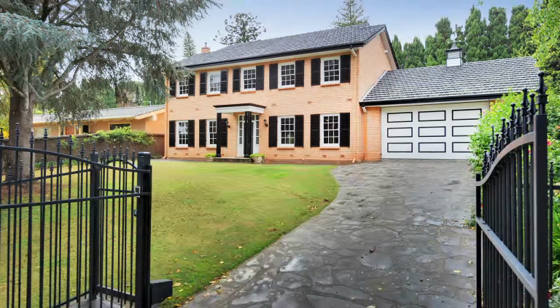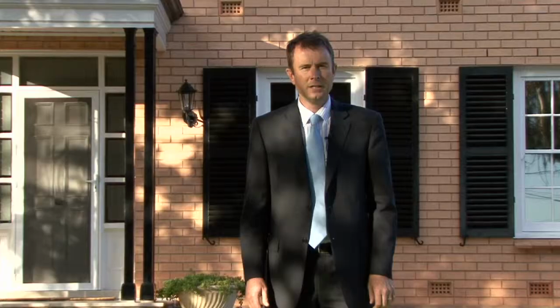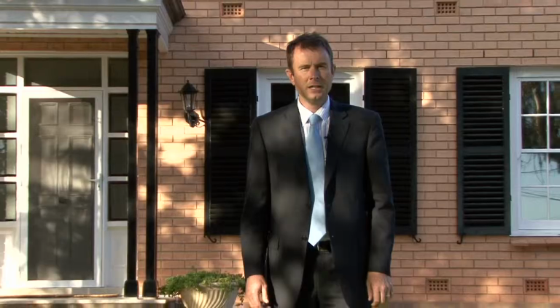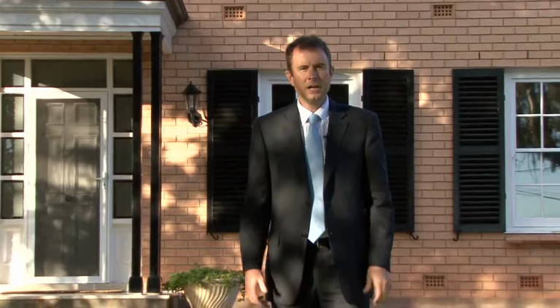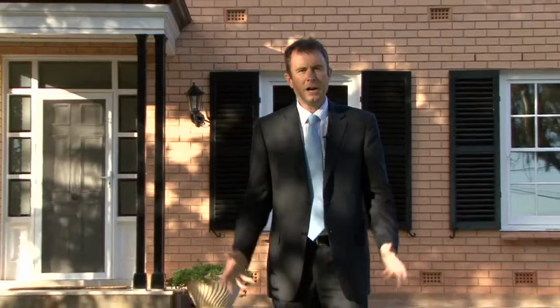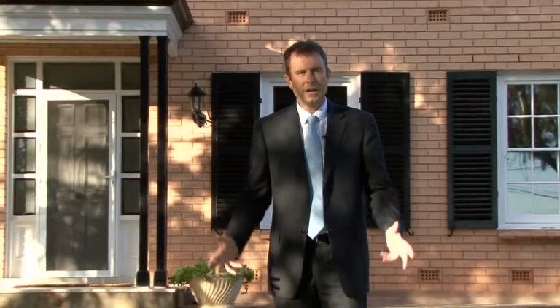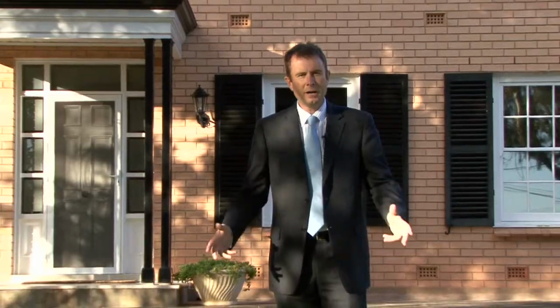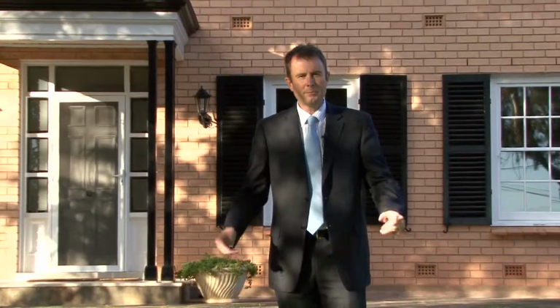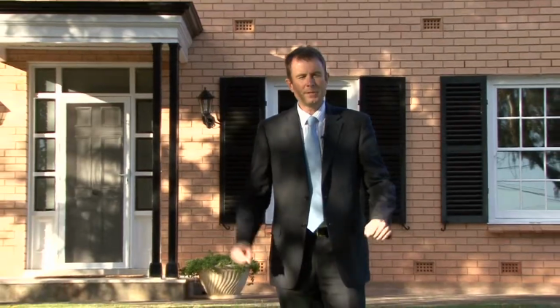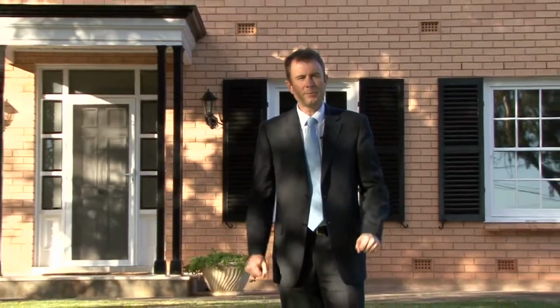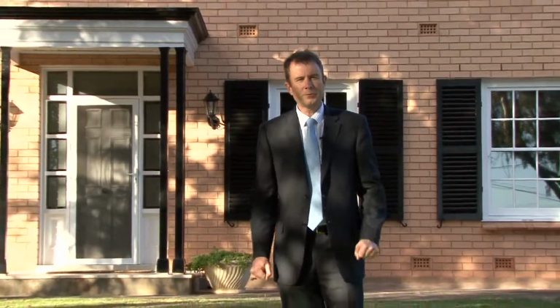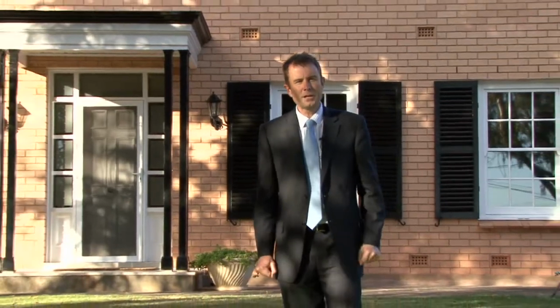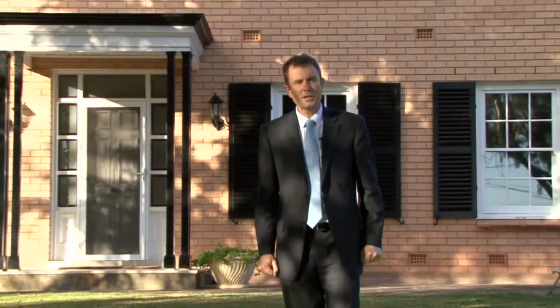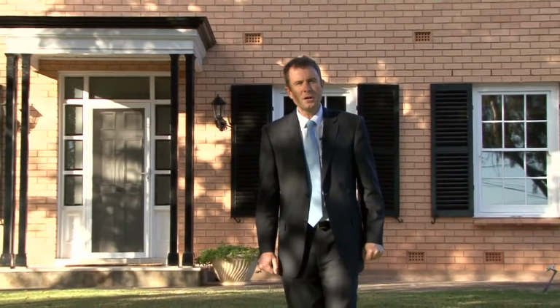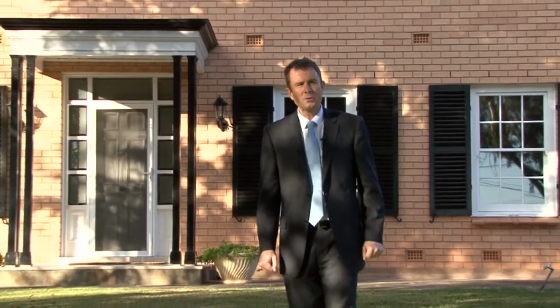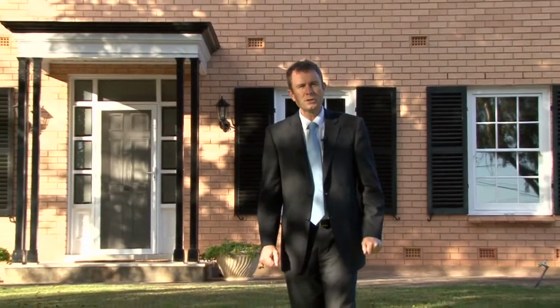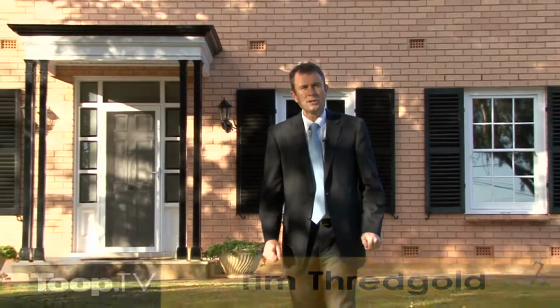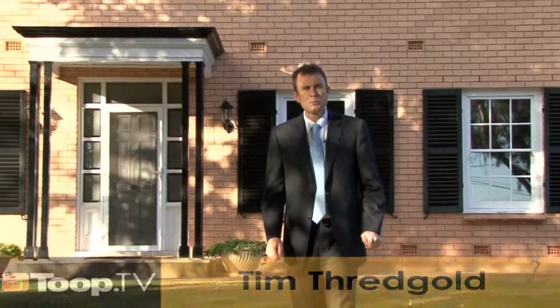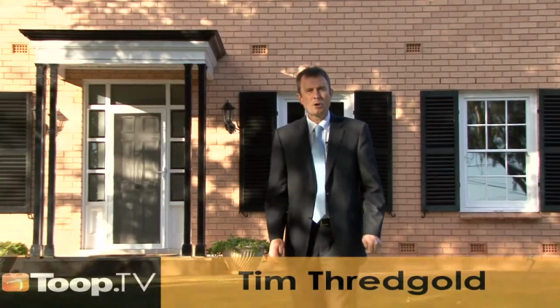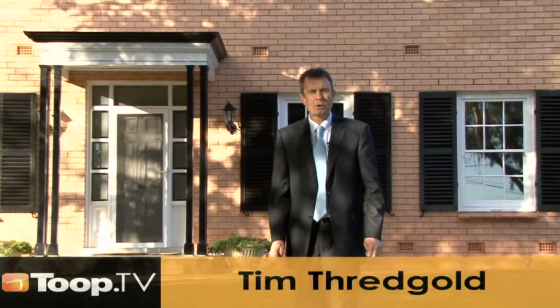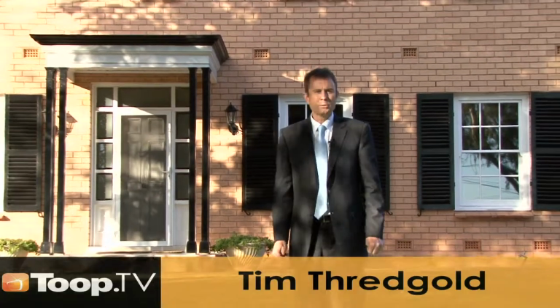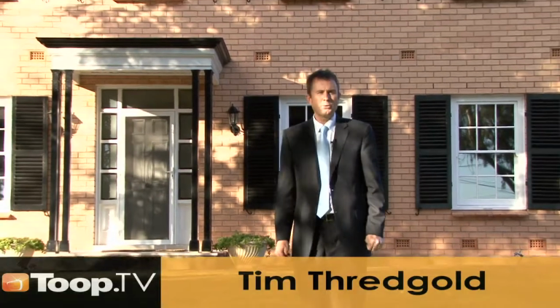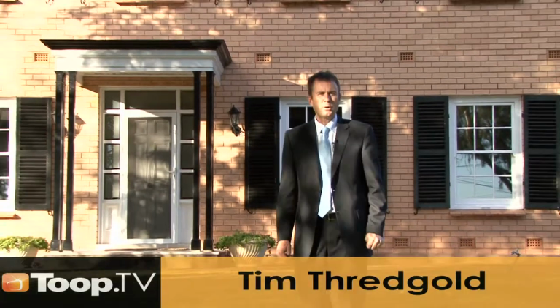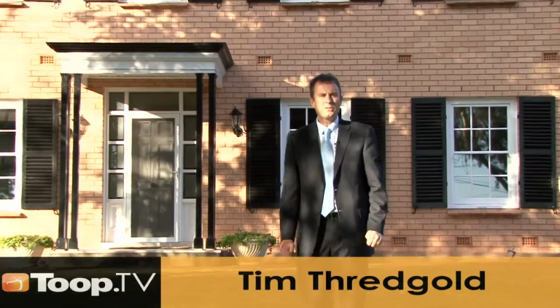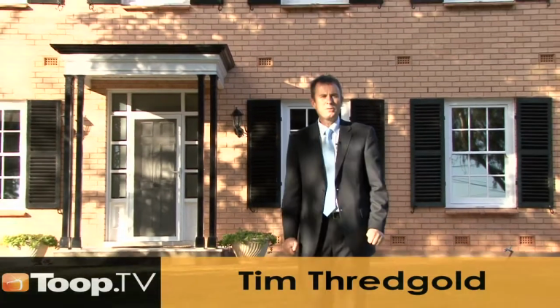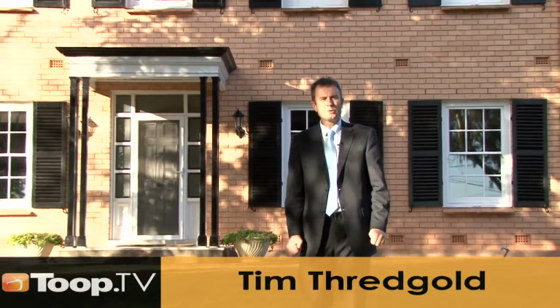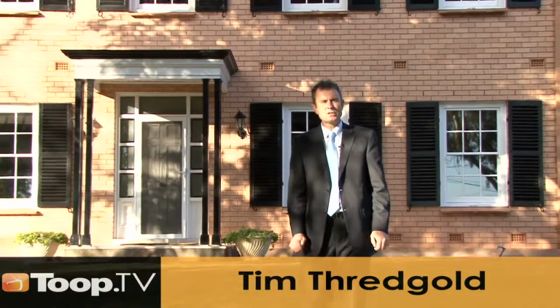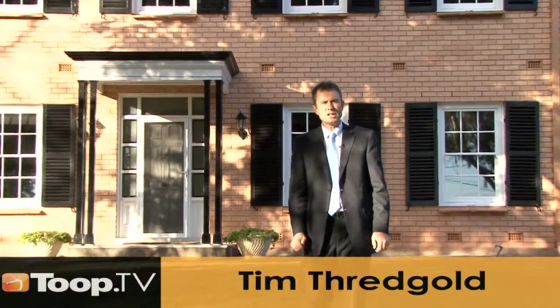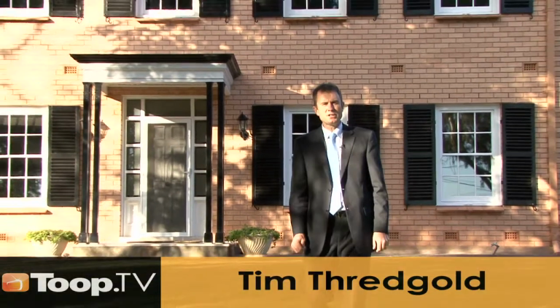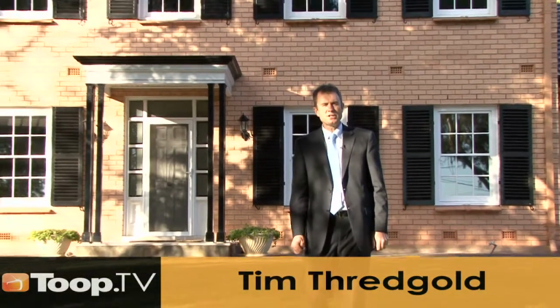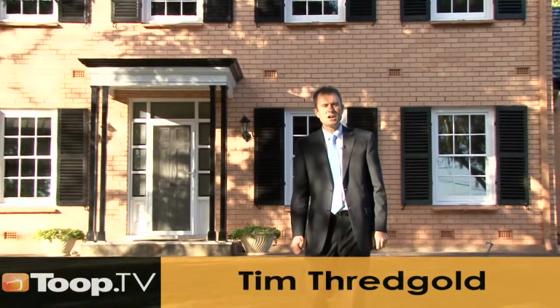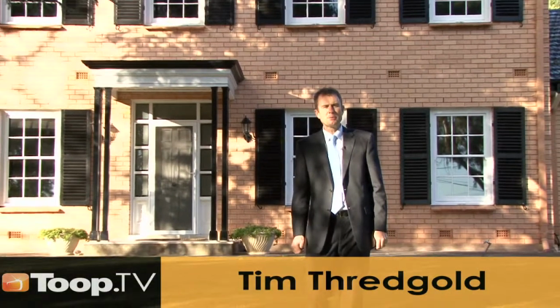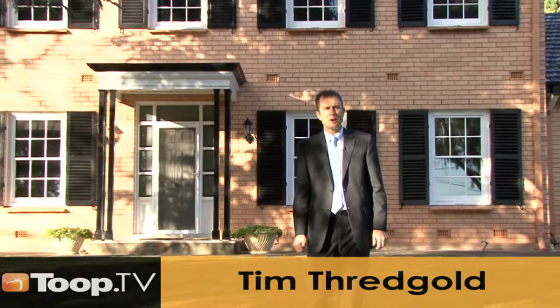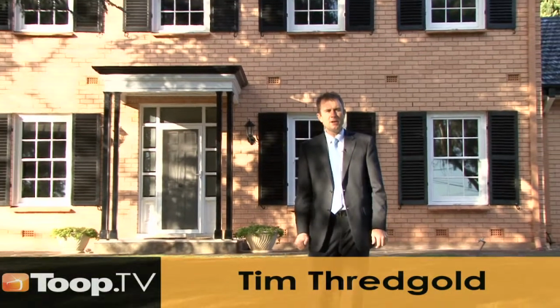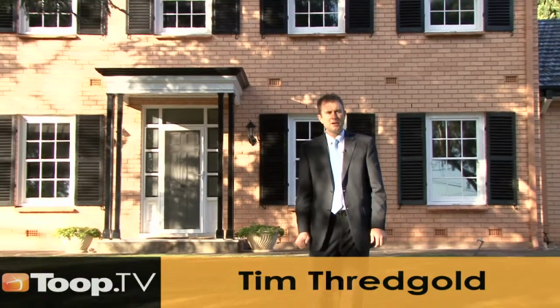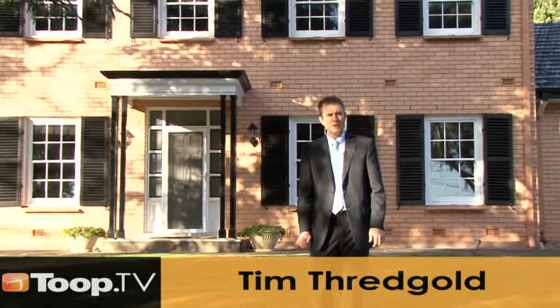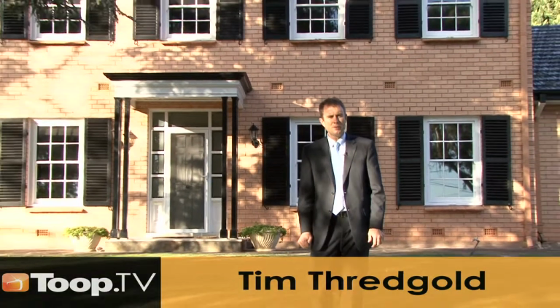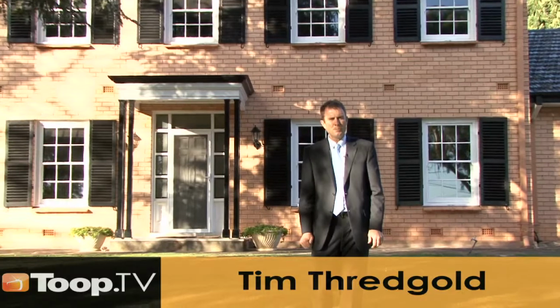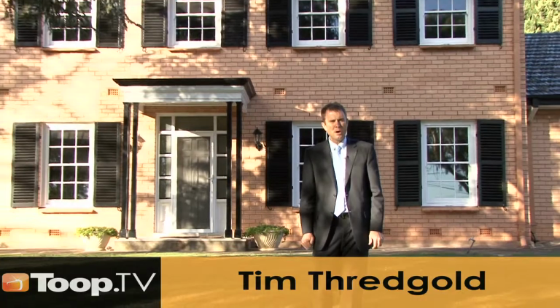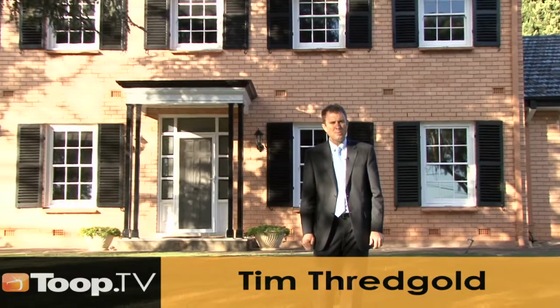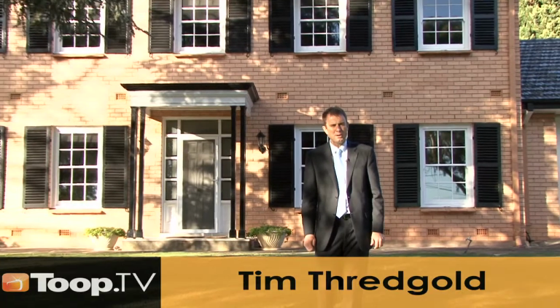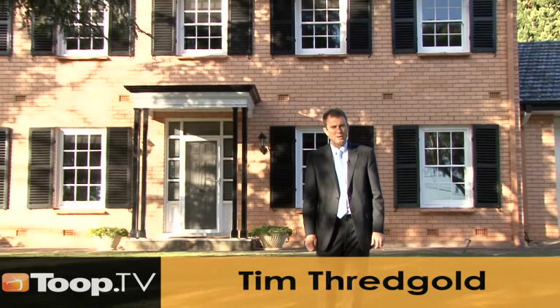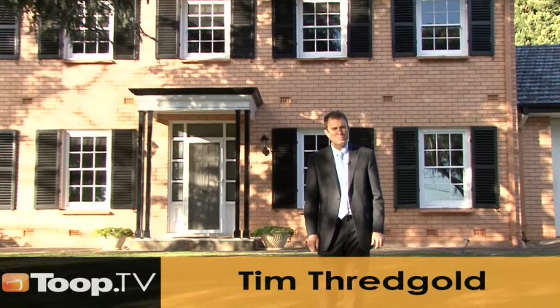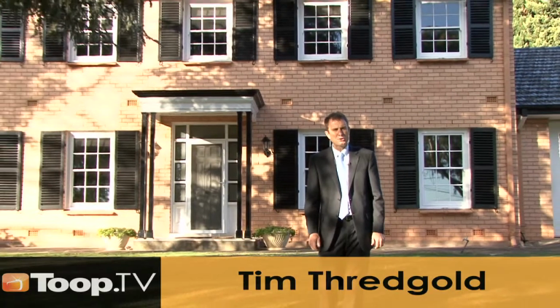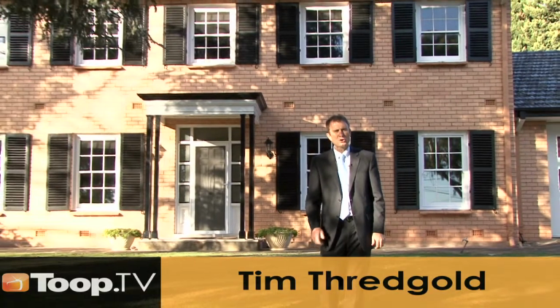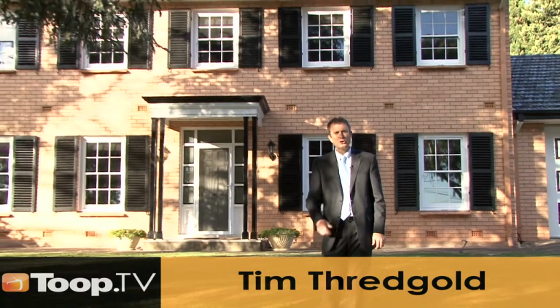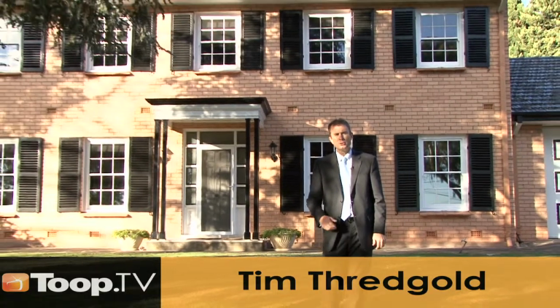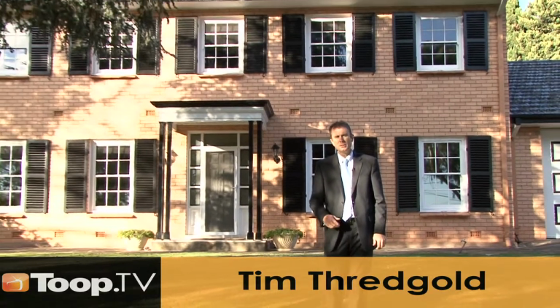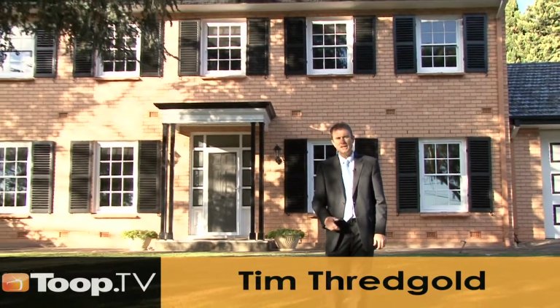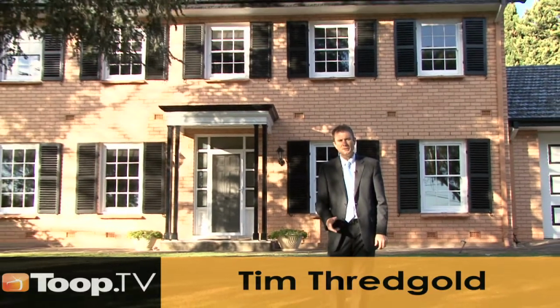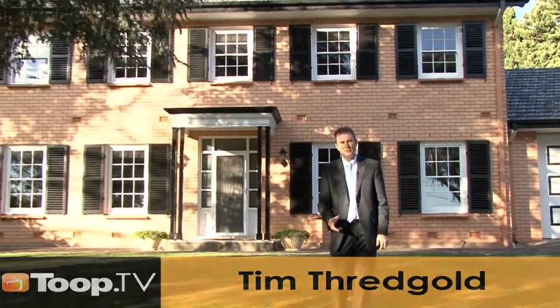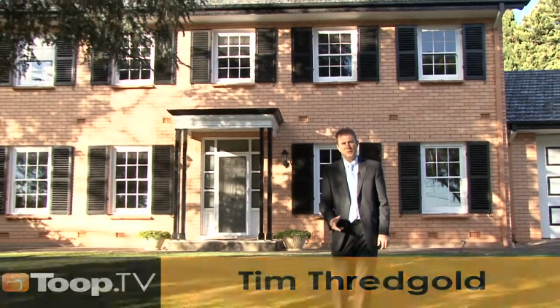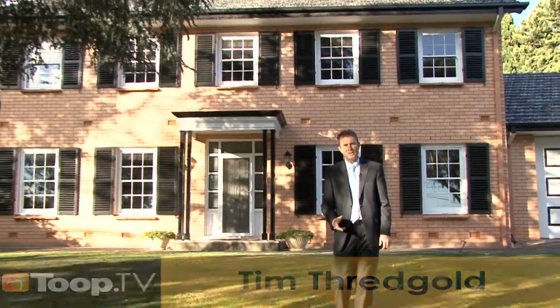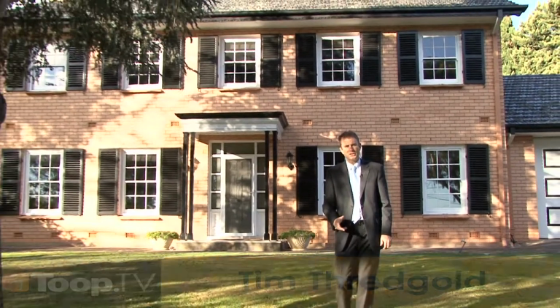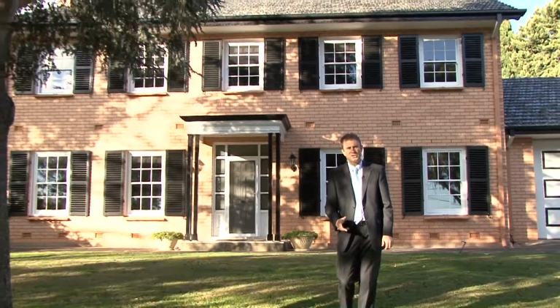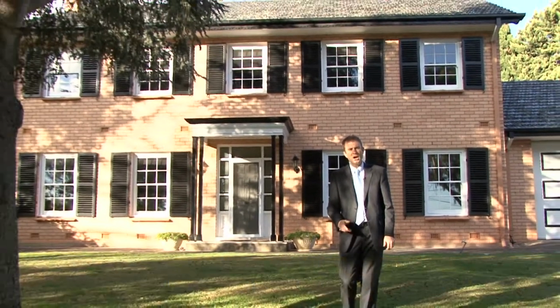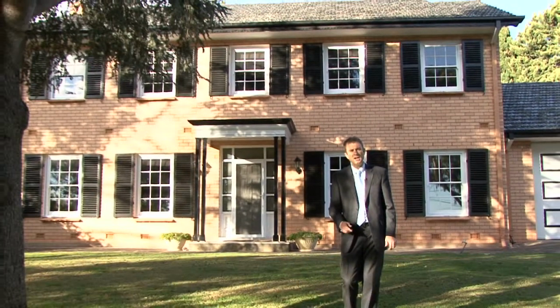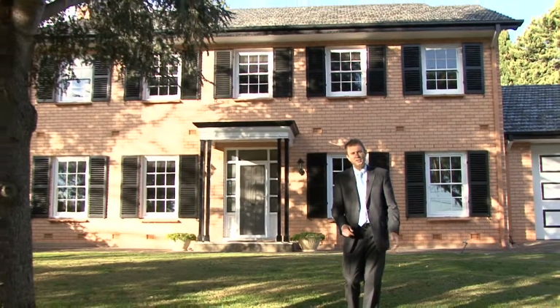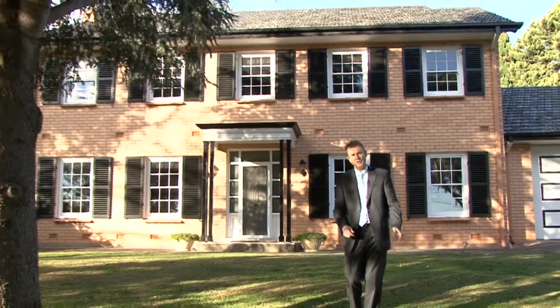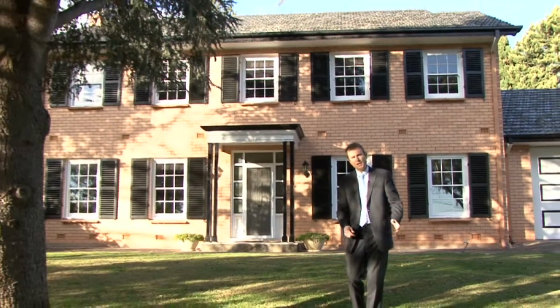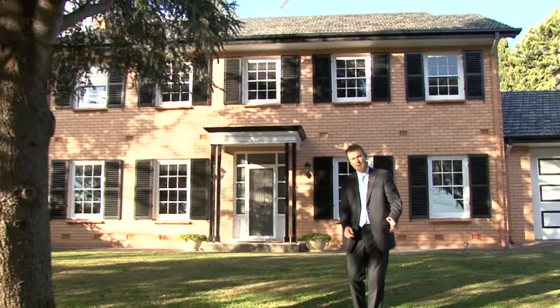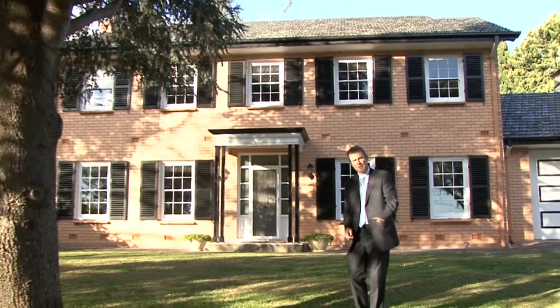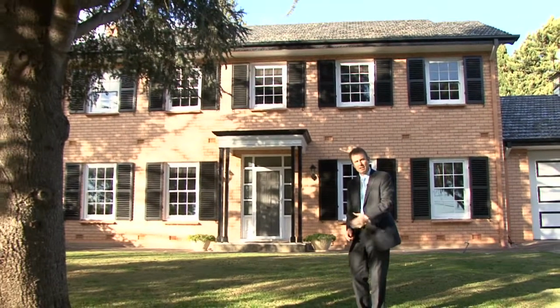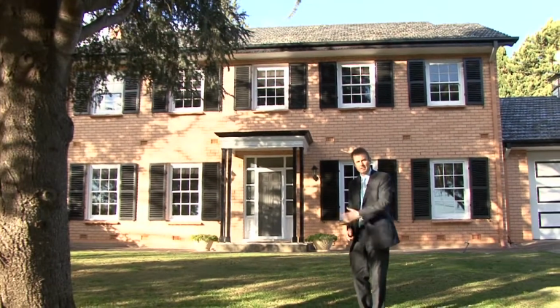Hi, I'm Tim Threadgold. Welcome to 24 Sunnyside Road here at Beaumont. I'm sure you'll love a look inside, so come on in.